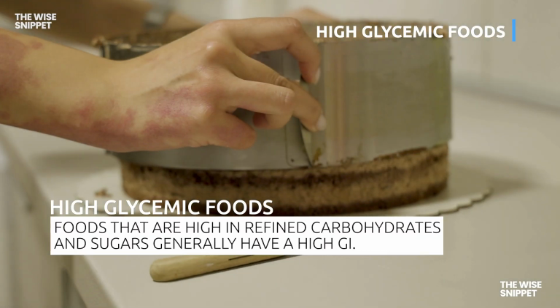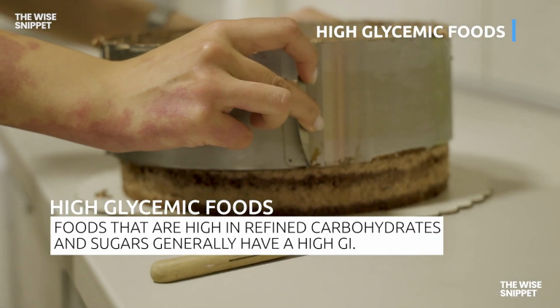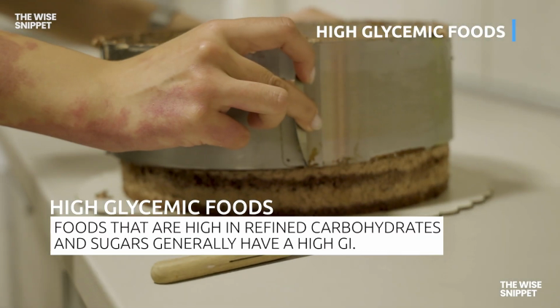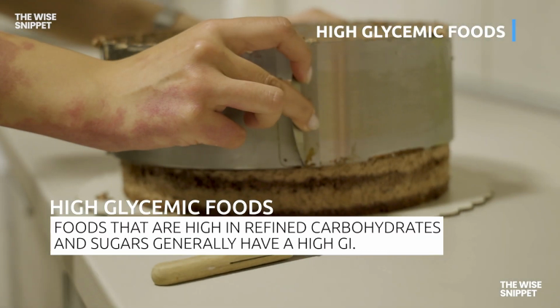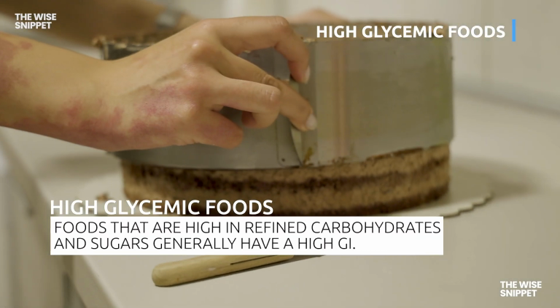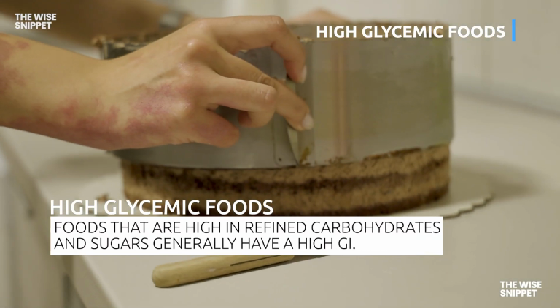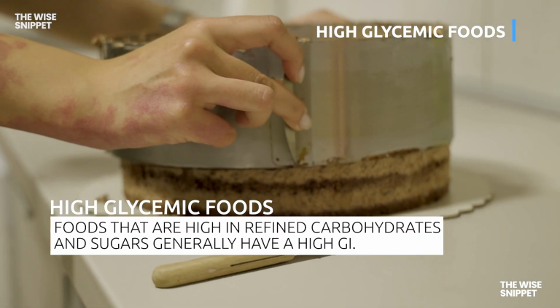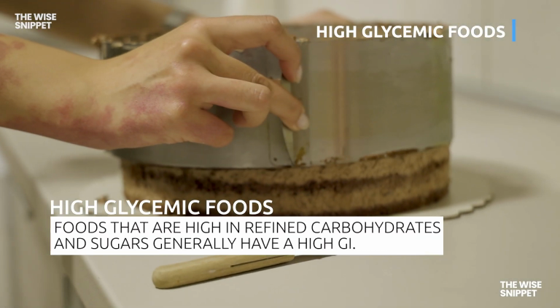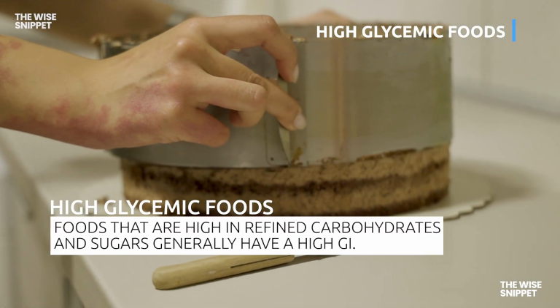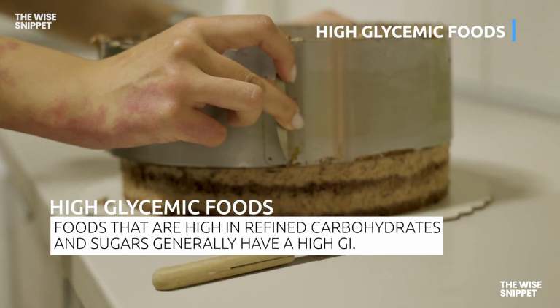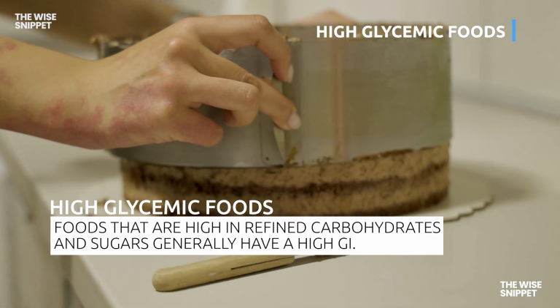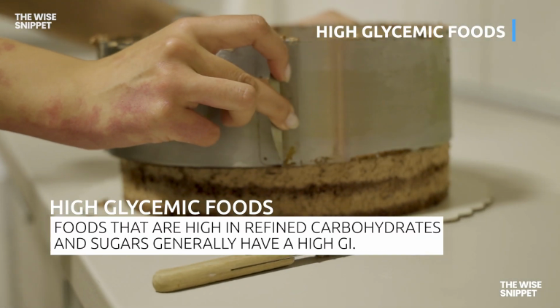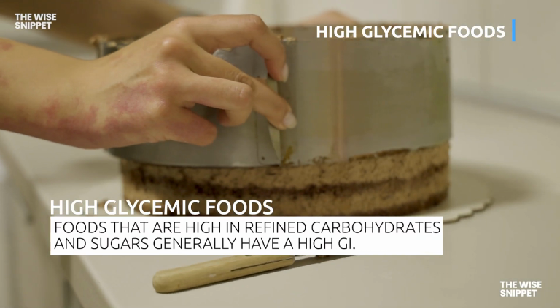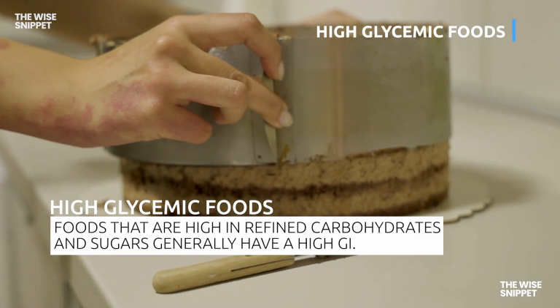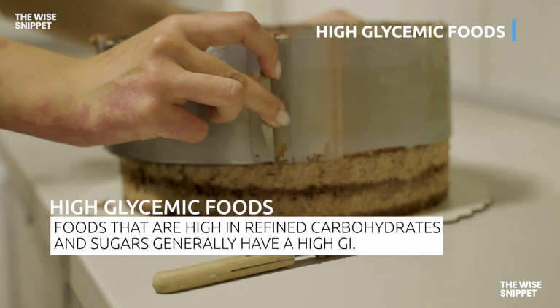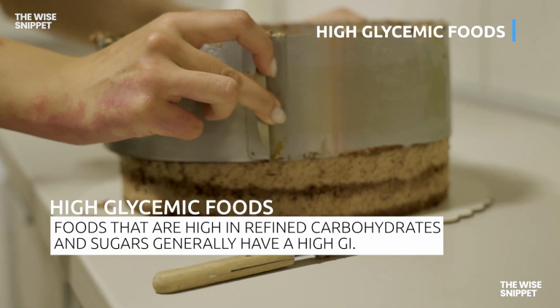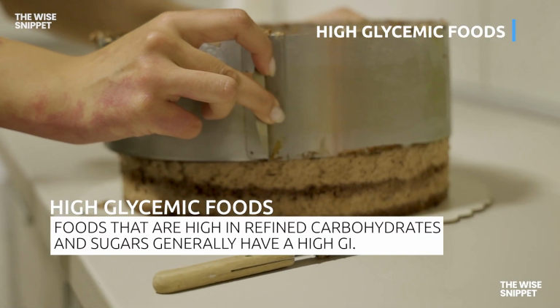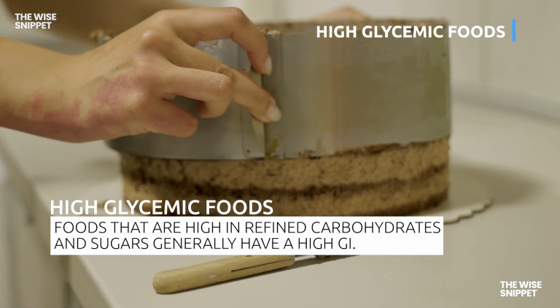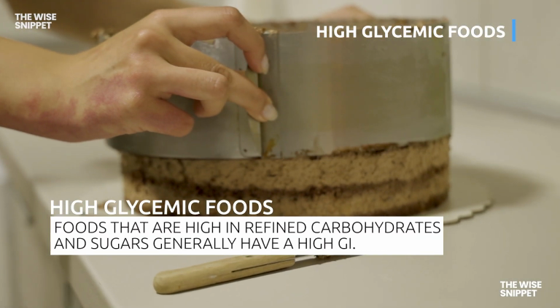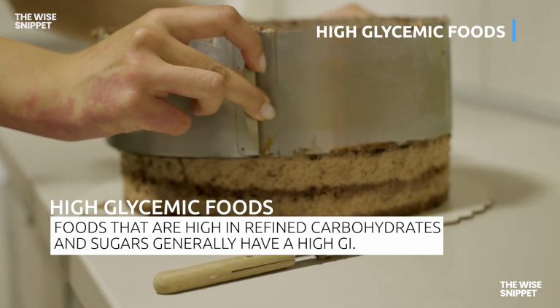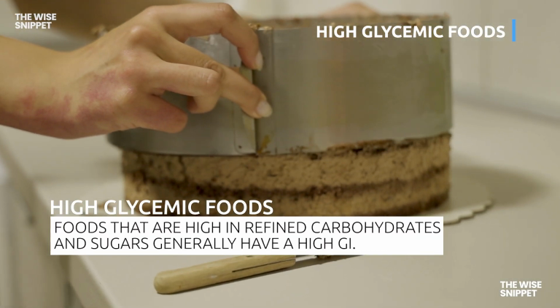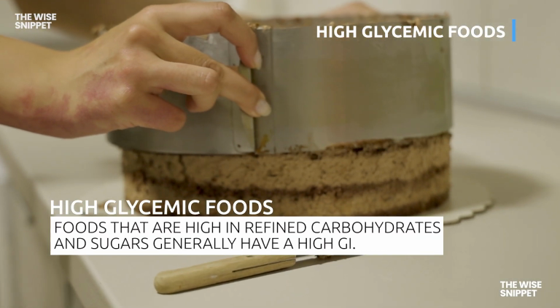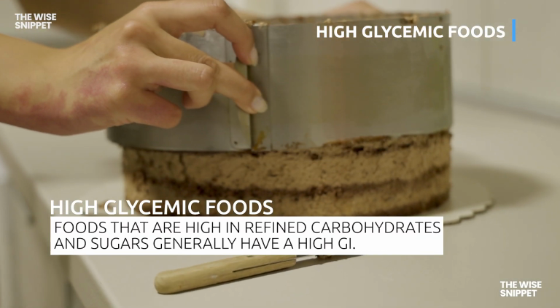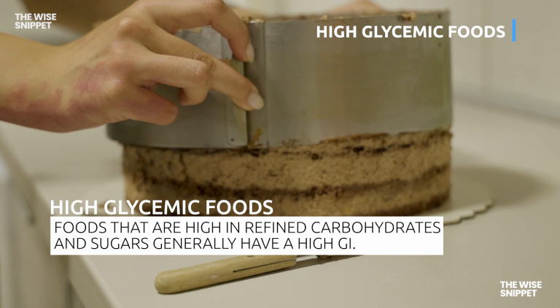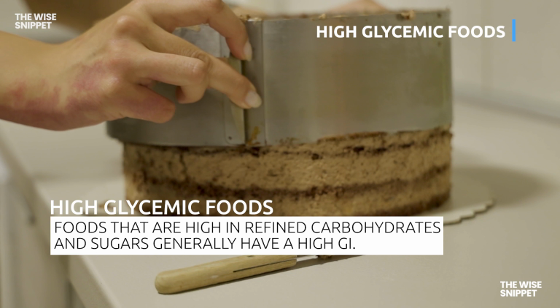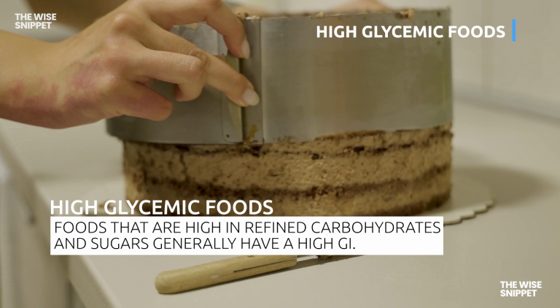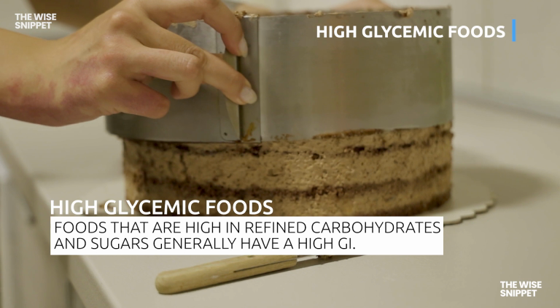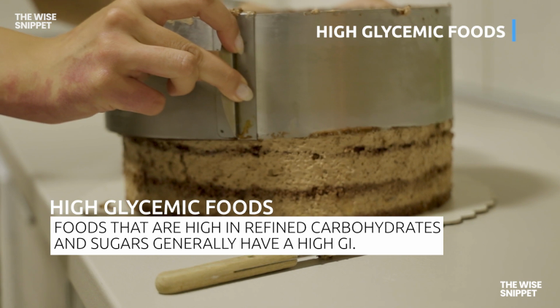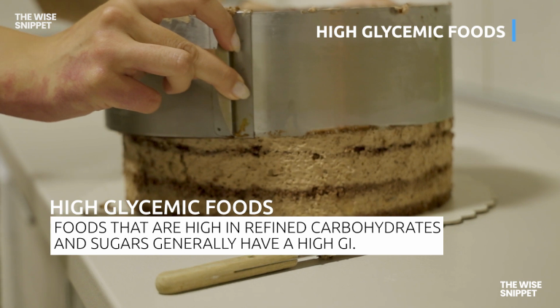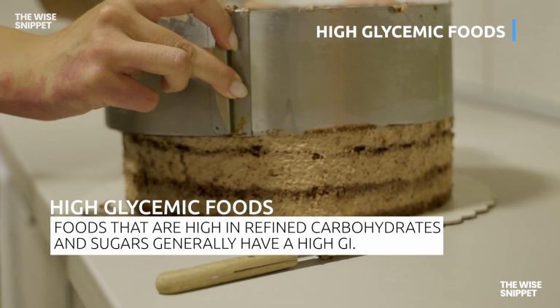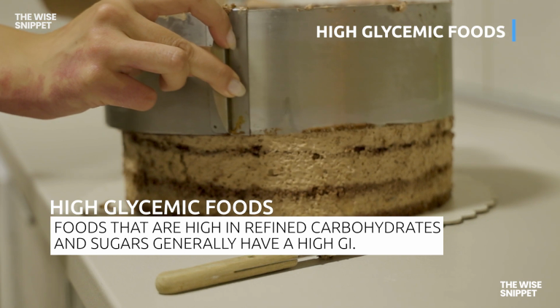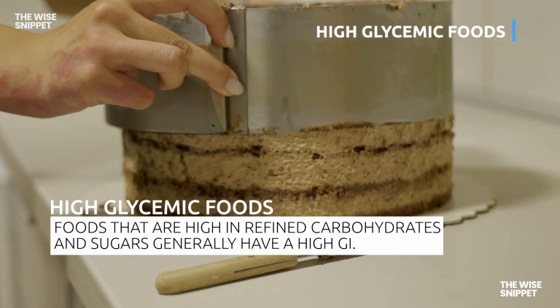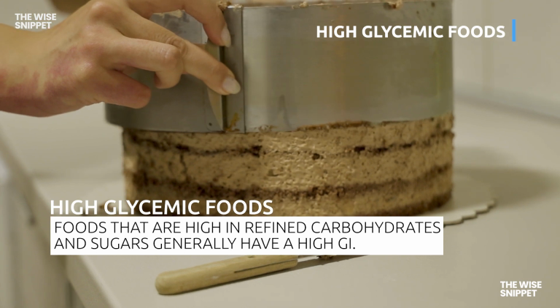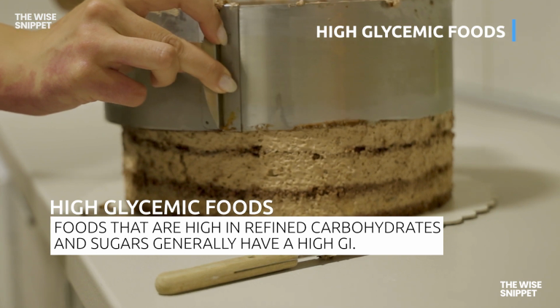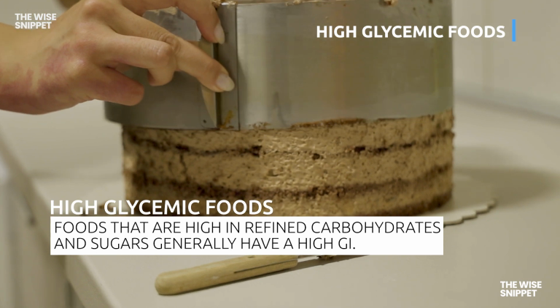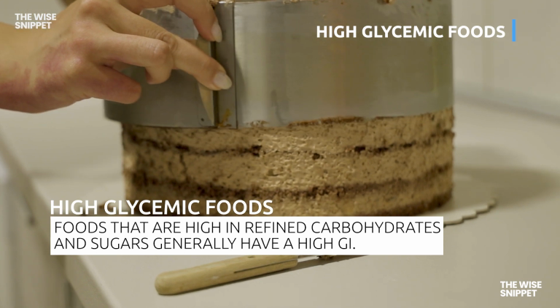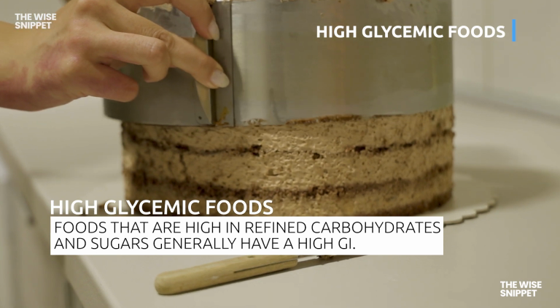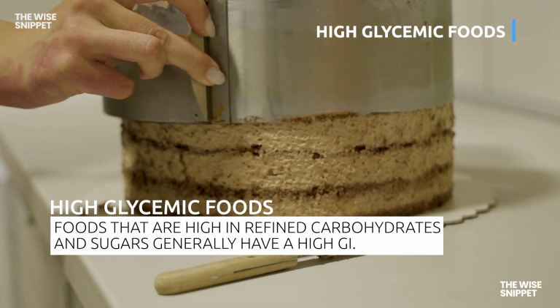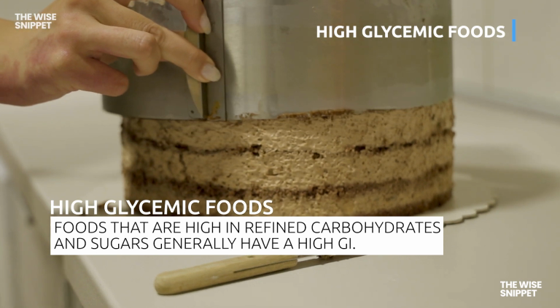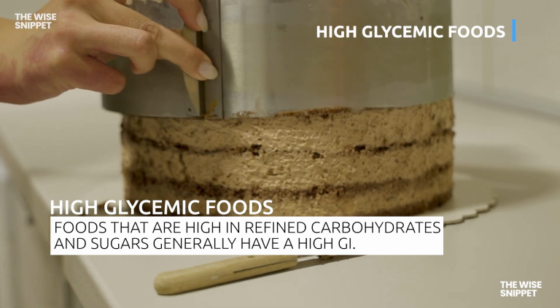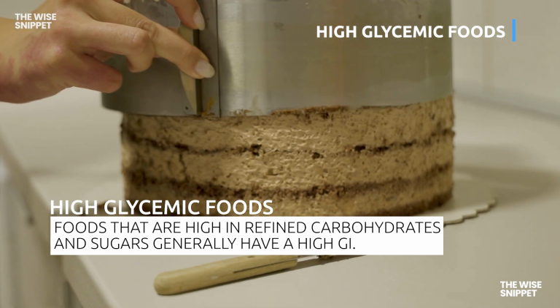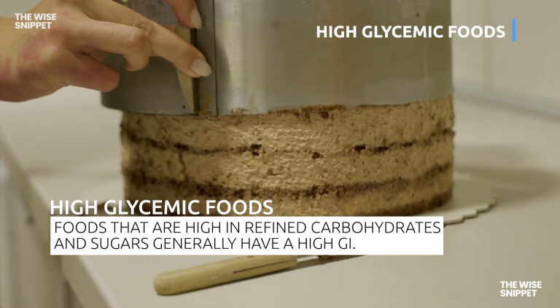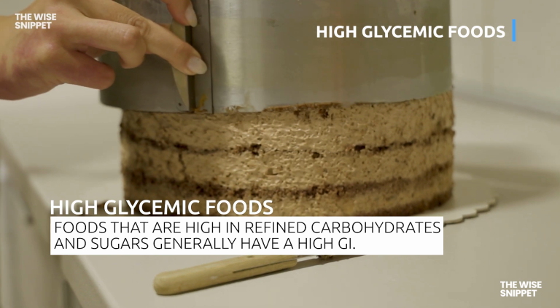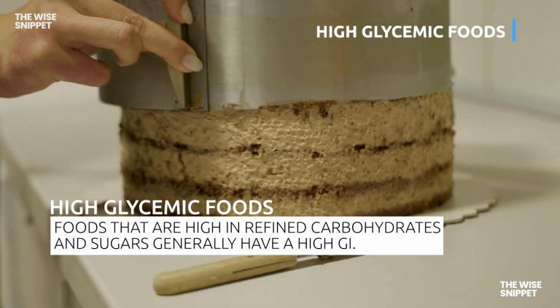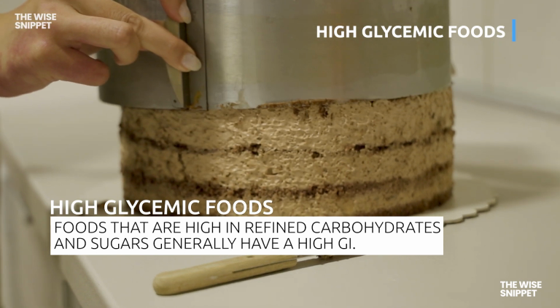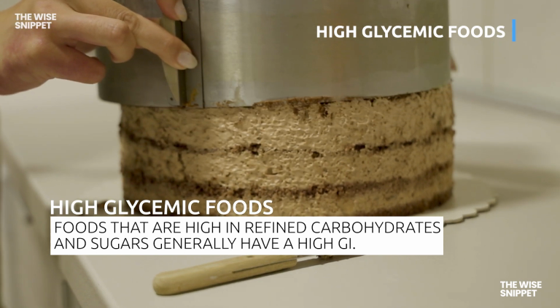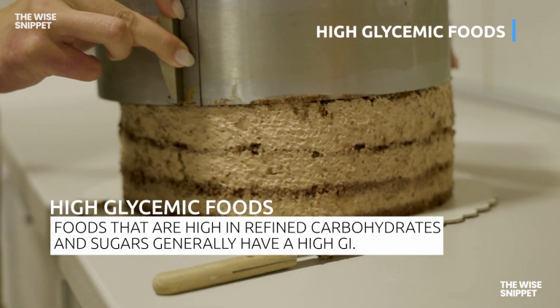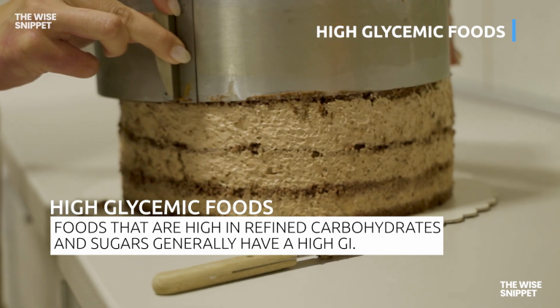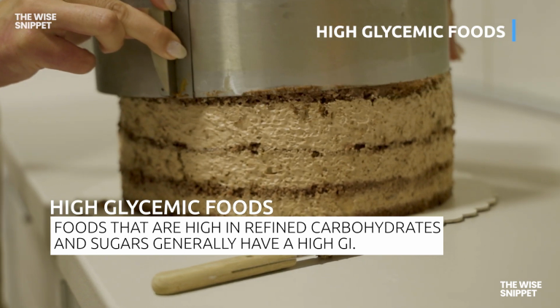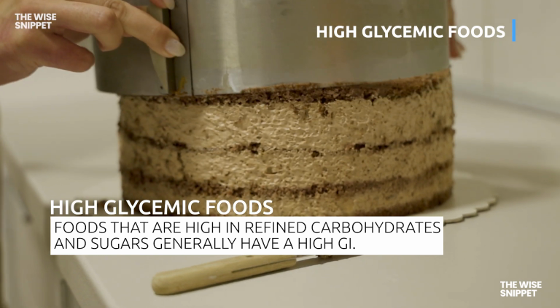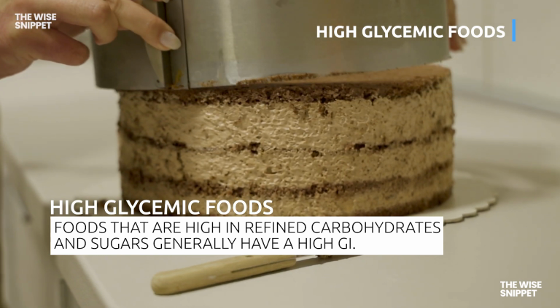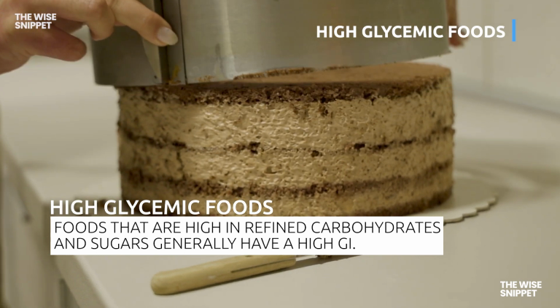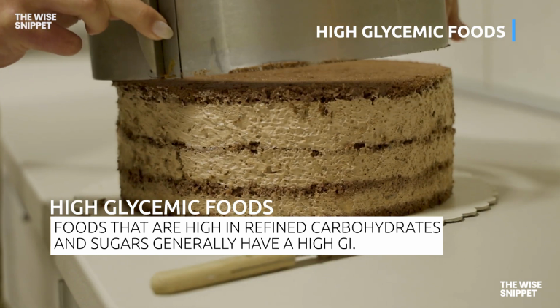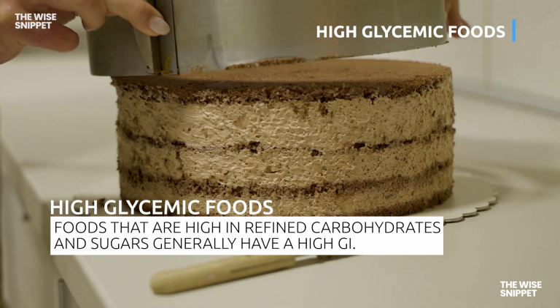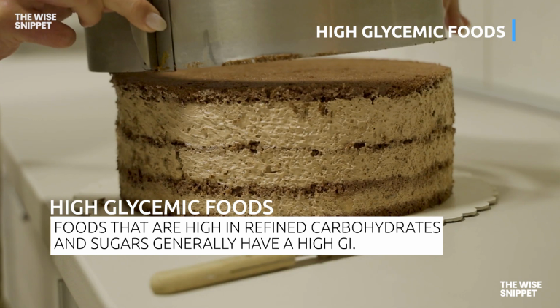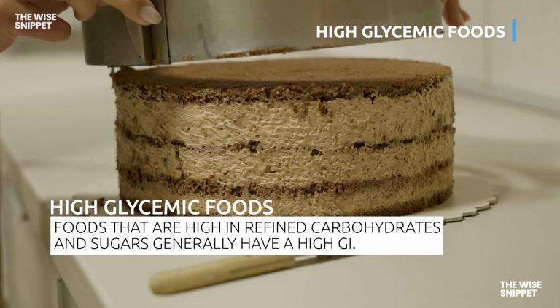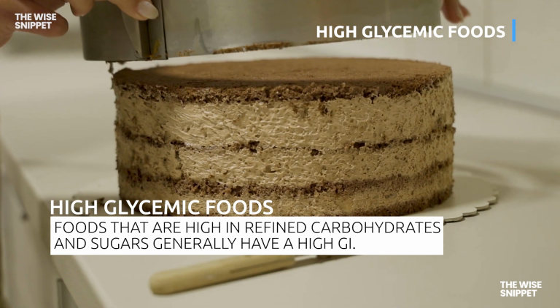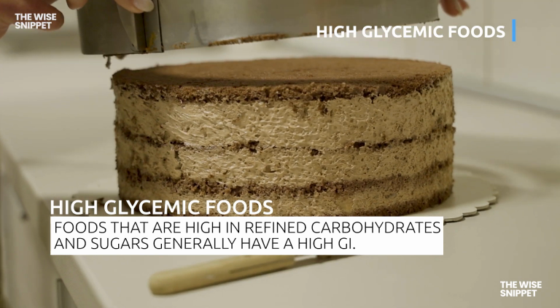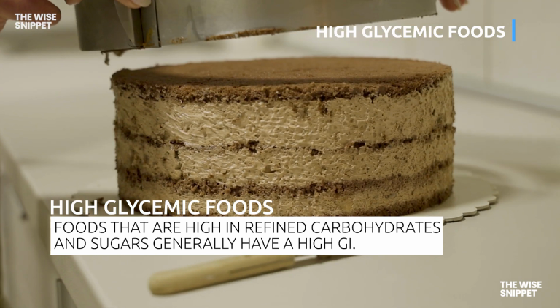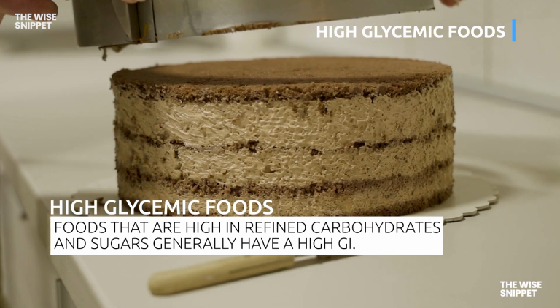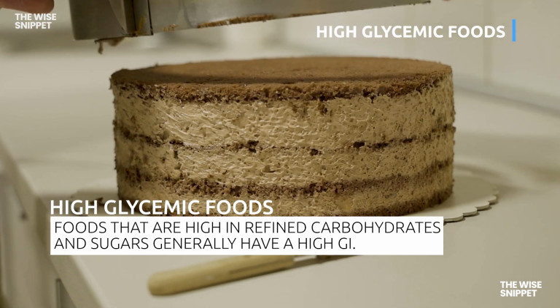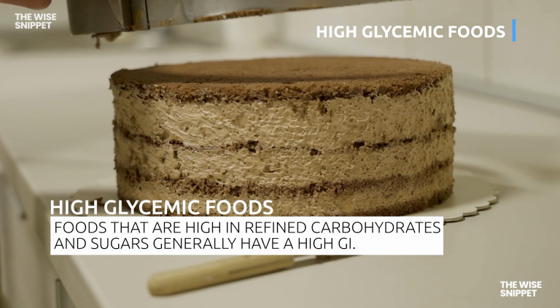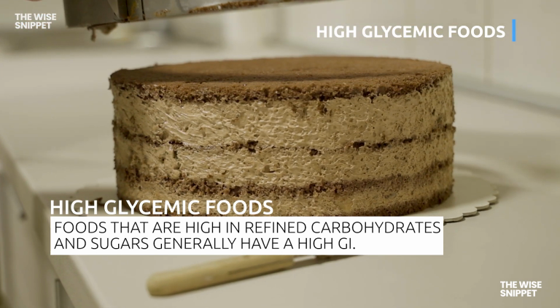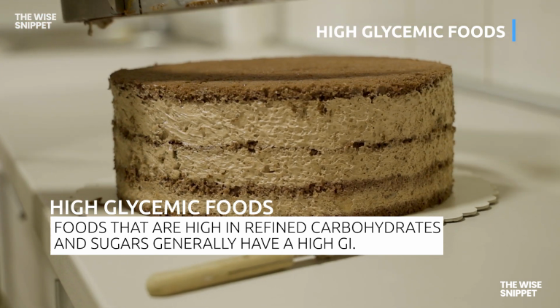Foods that are high in refined carbohydrates and sugars generally have a high glycemic index value.